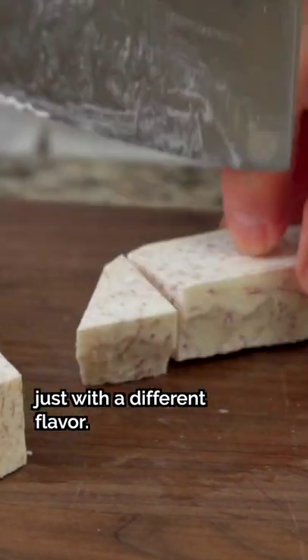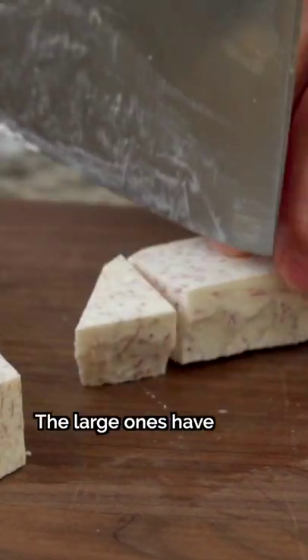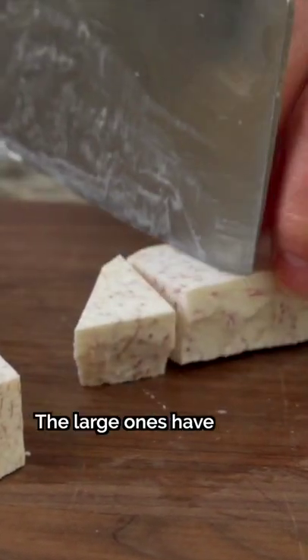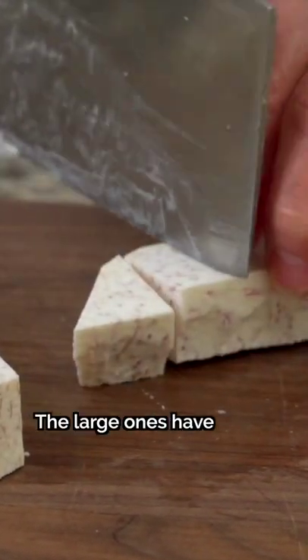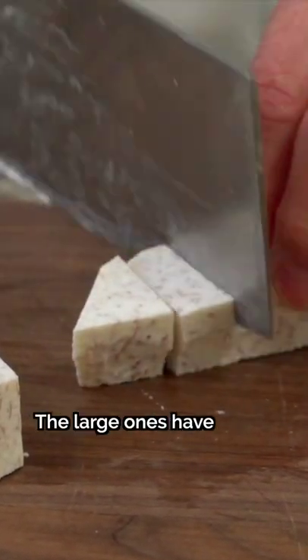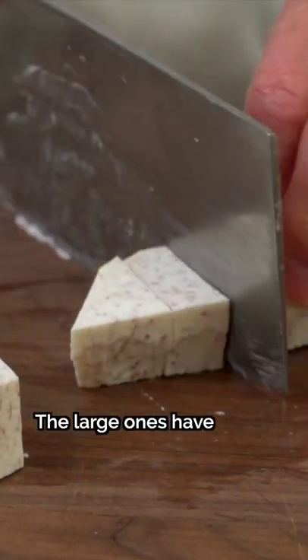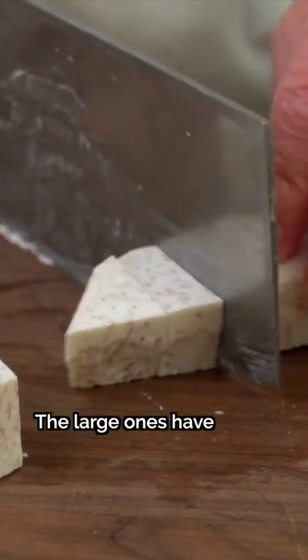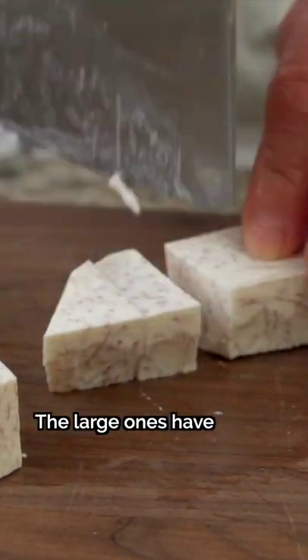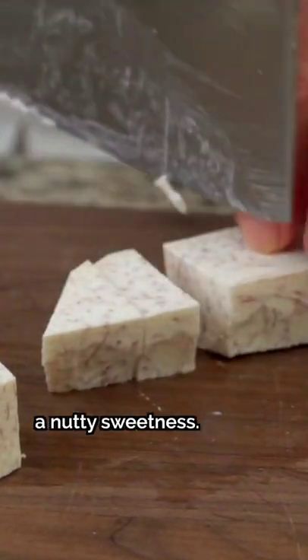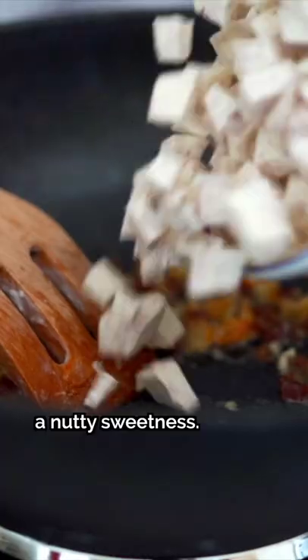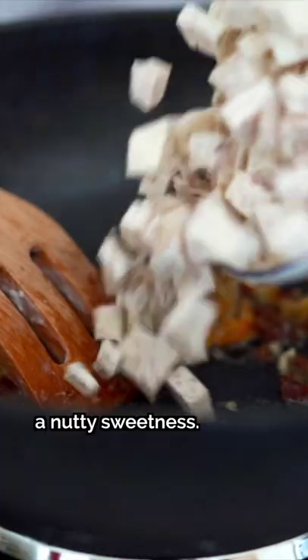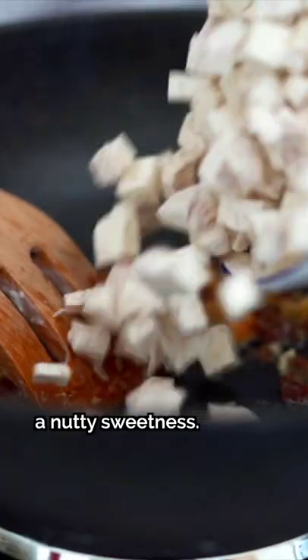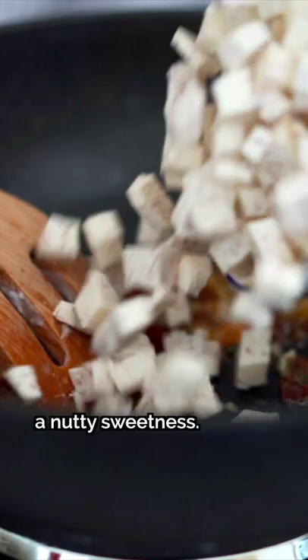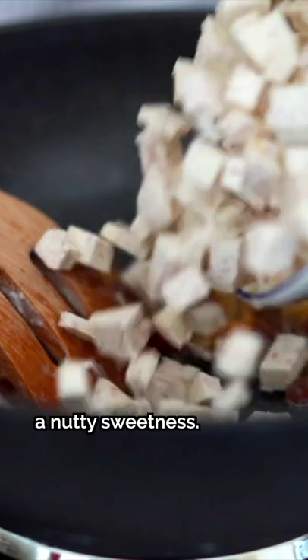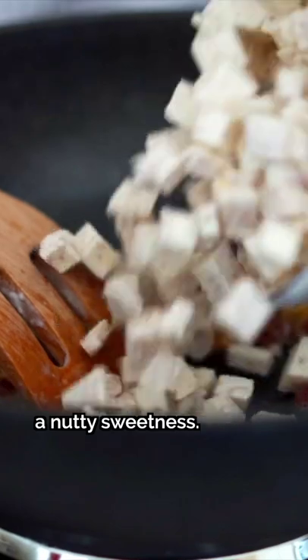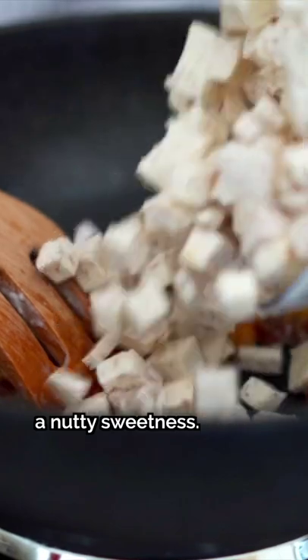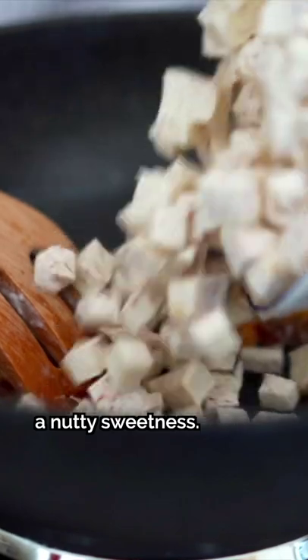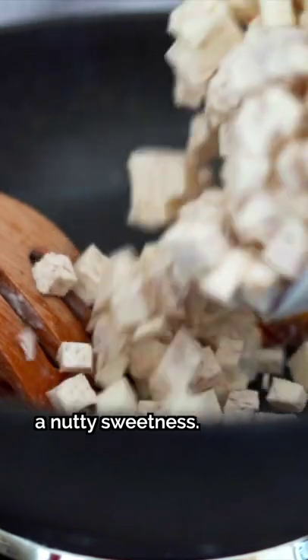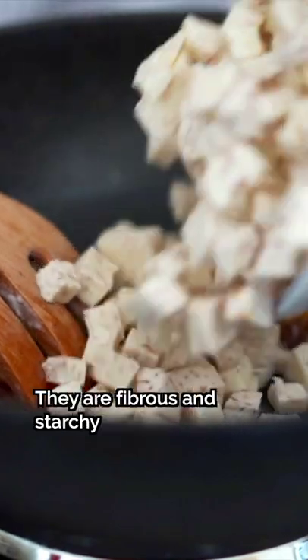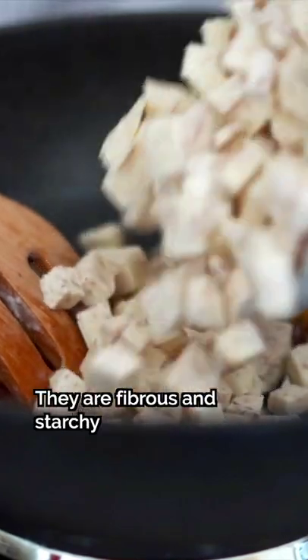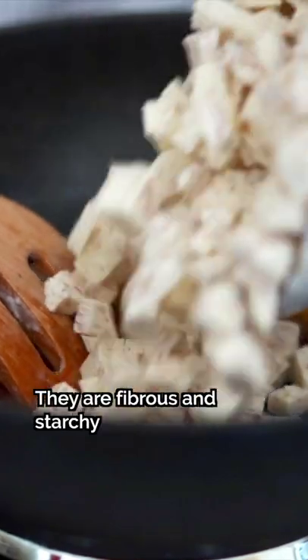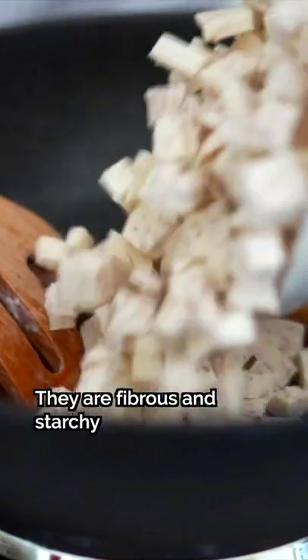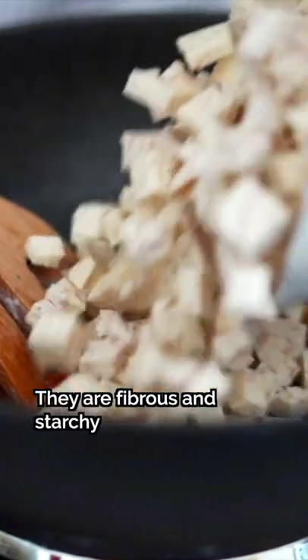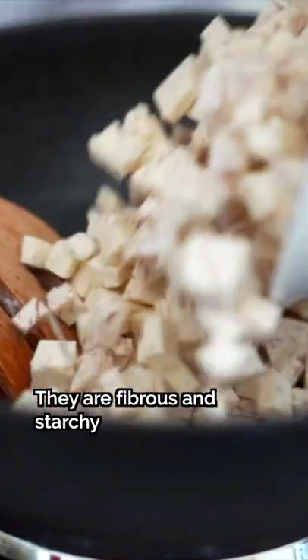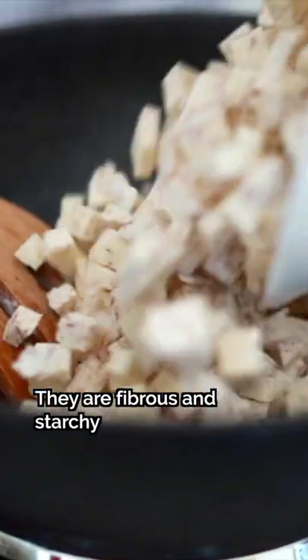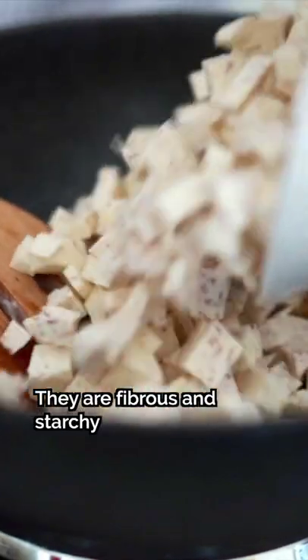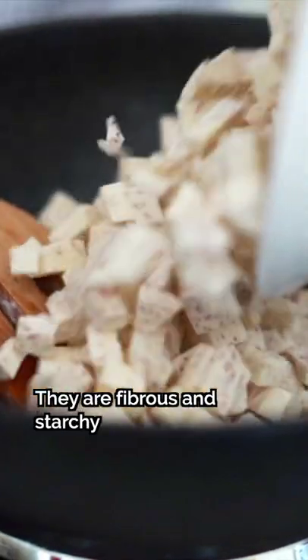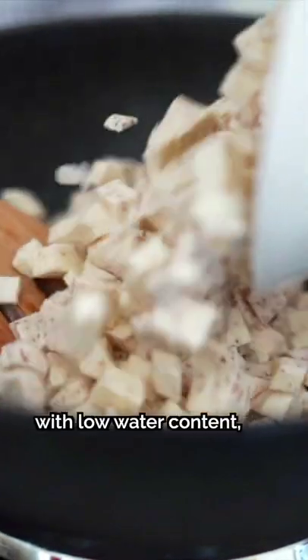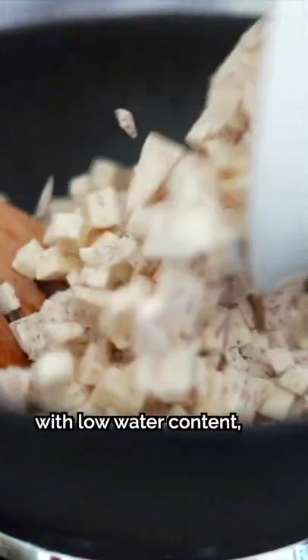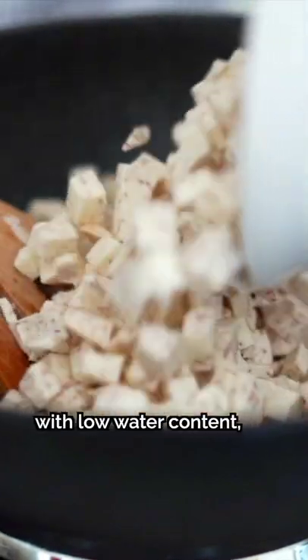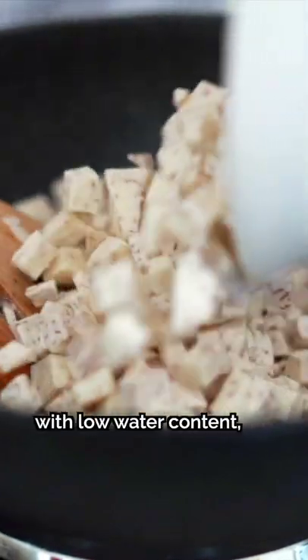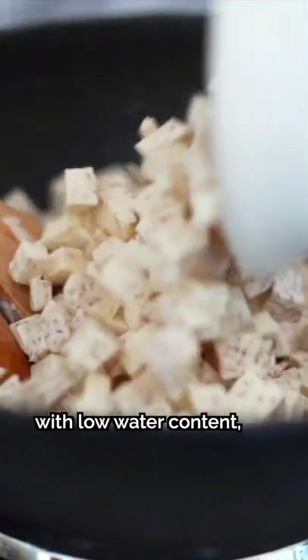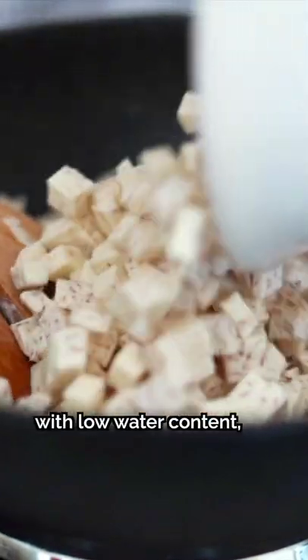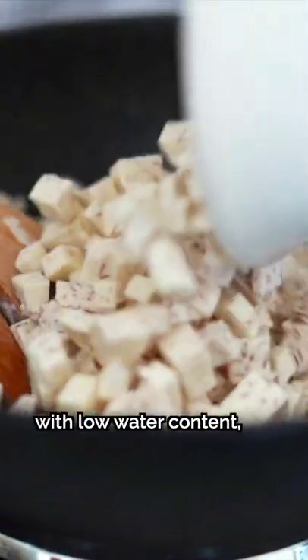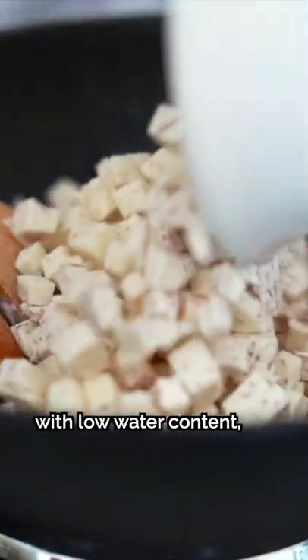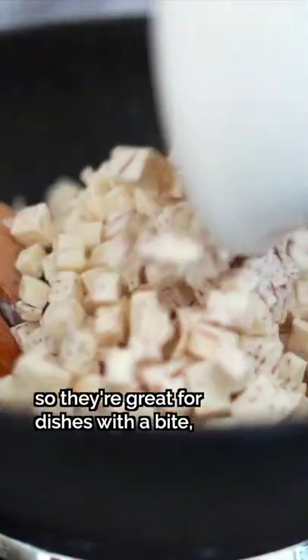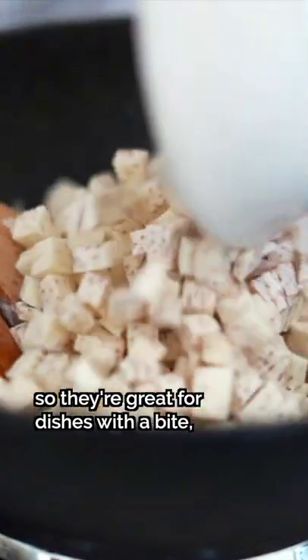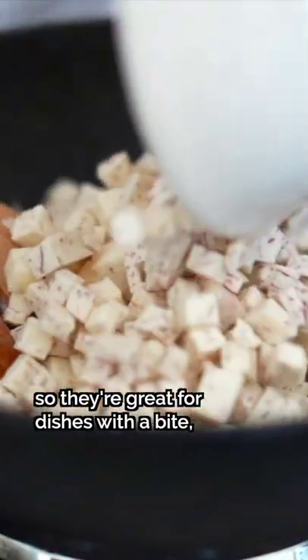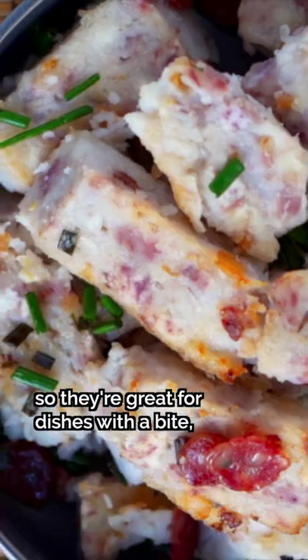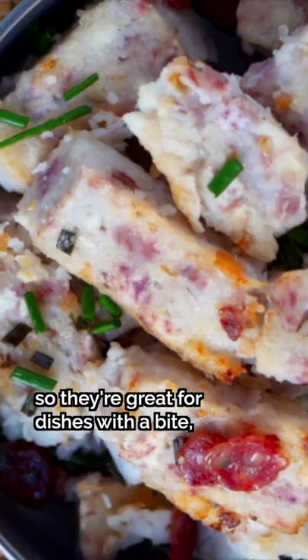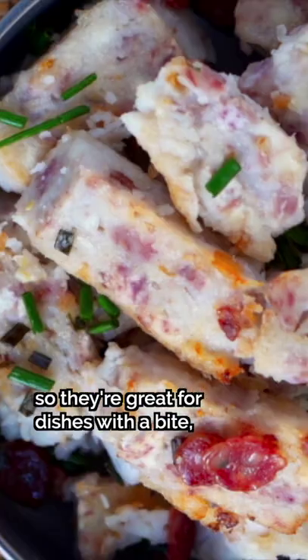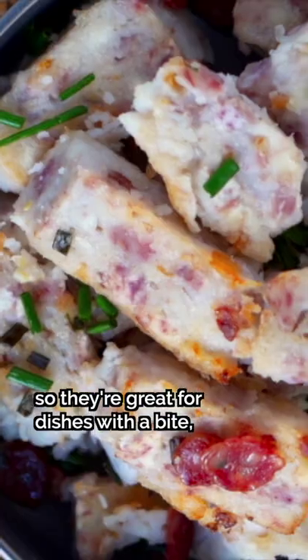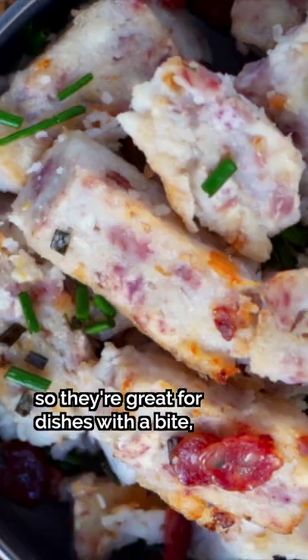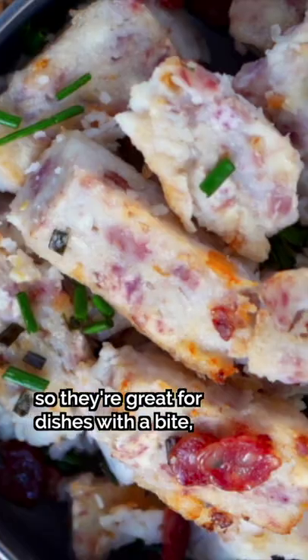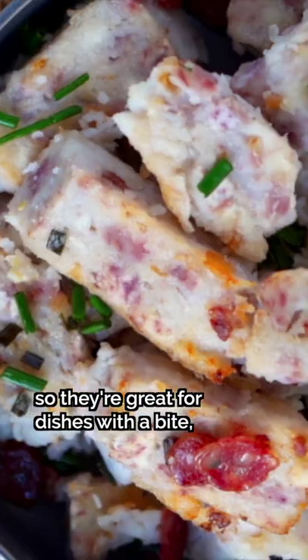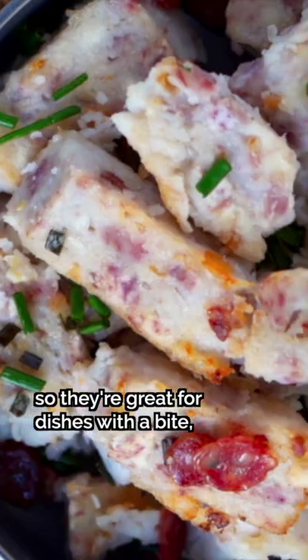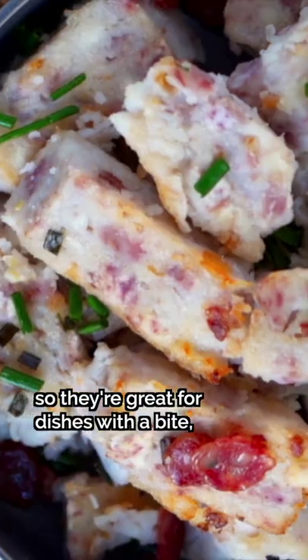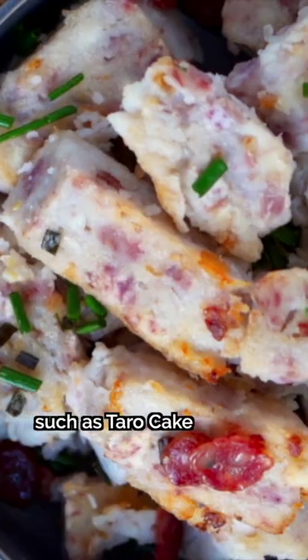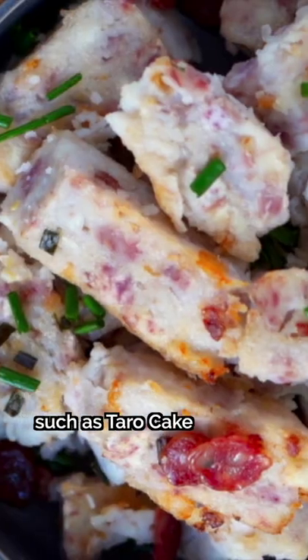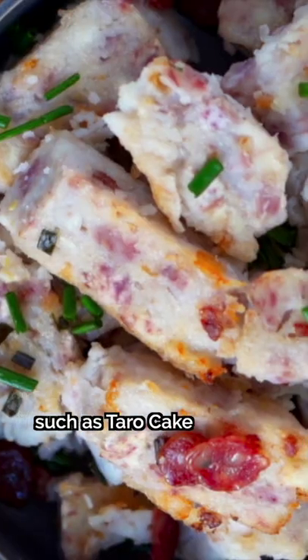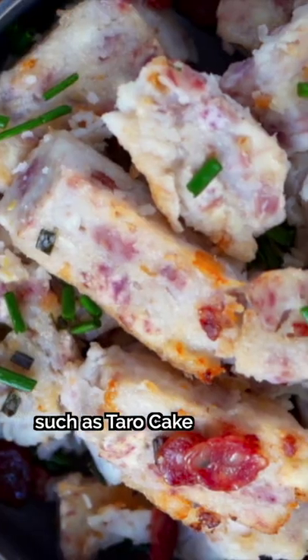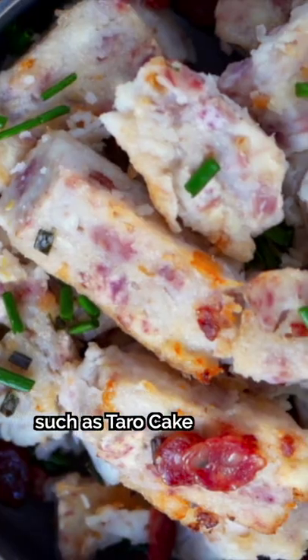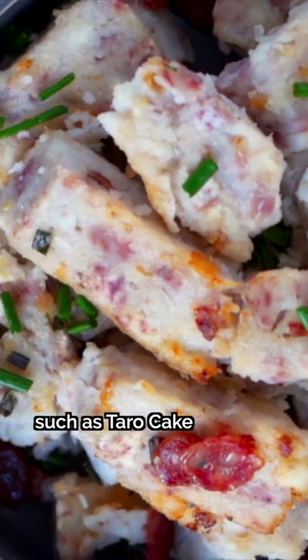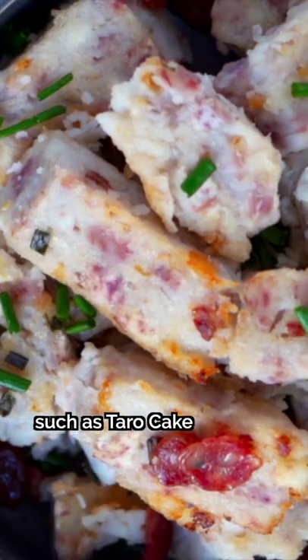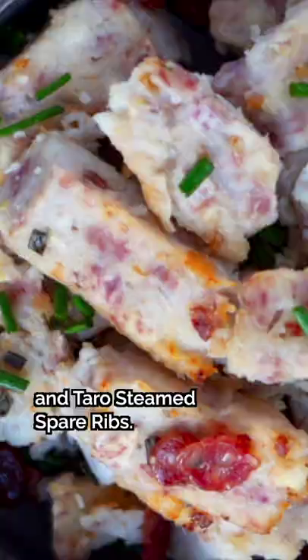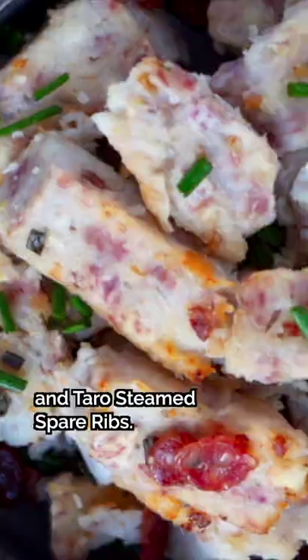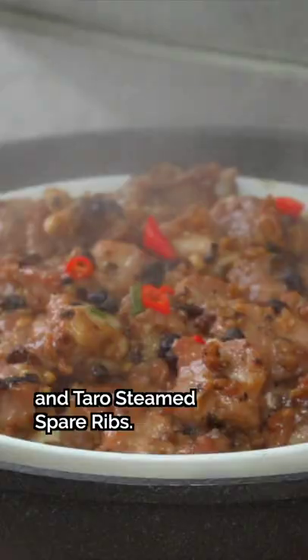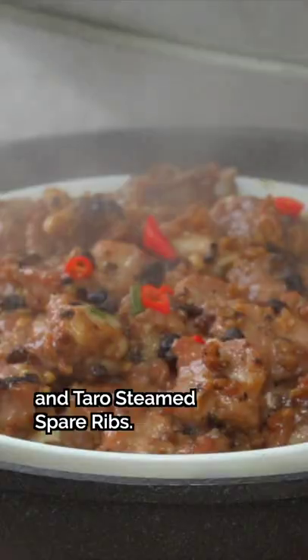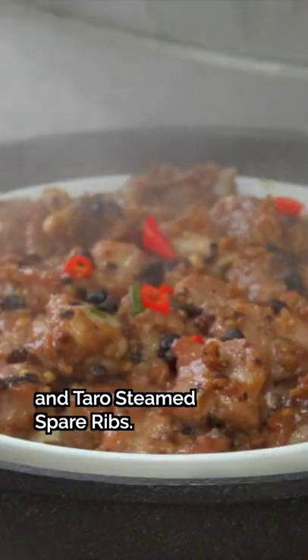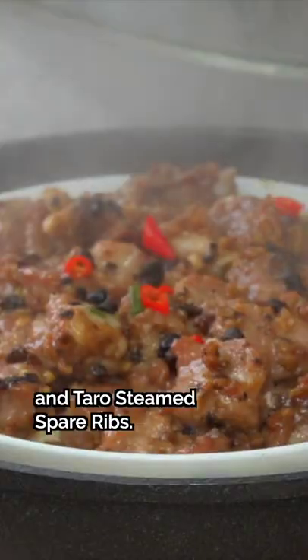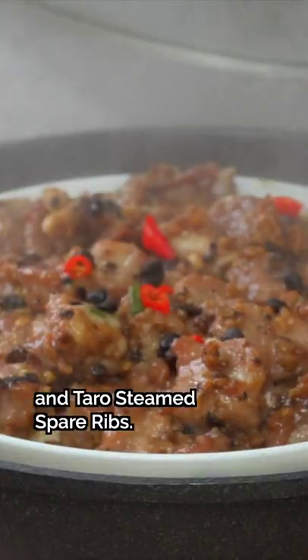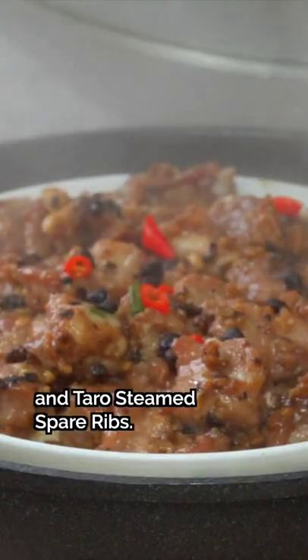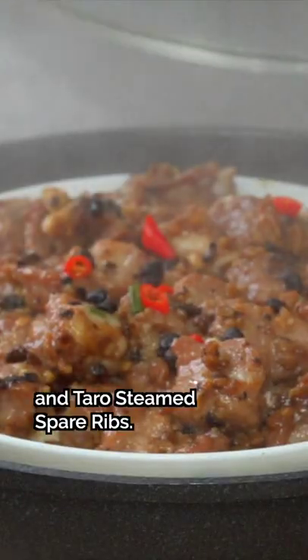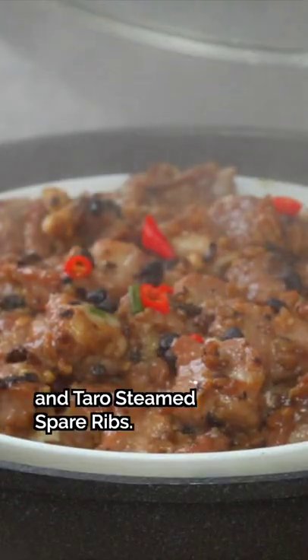The large ones have a nutty sweetness. They're fibrous and starchy with low water content, so they're great for dishes with a bite, such as taro cake and taro steamed spare ribs.